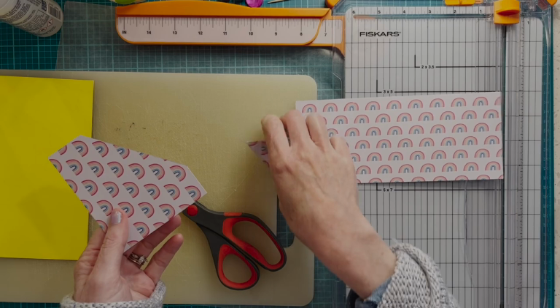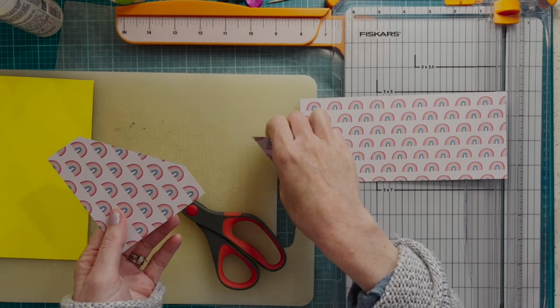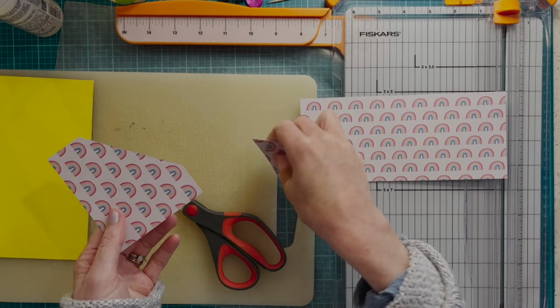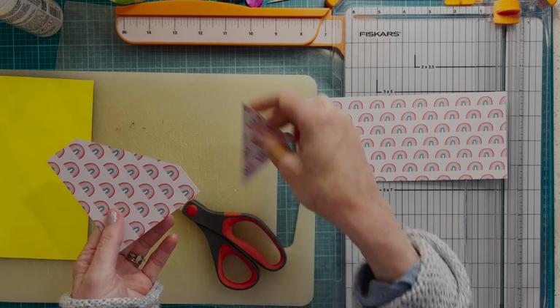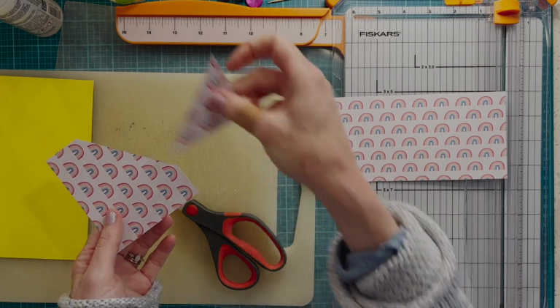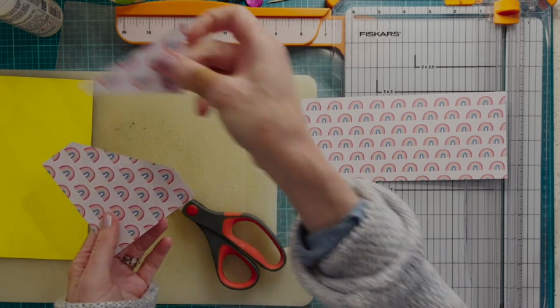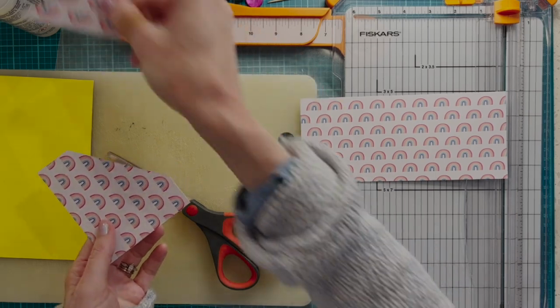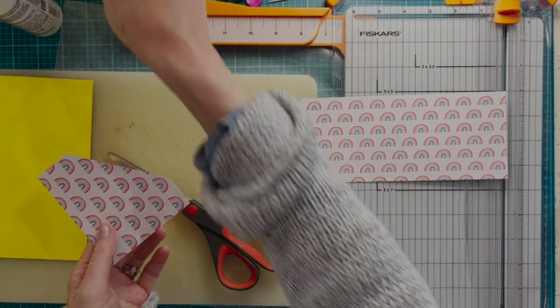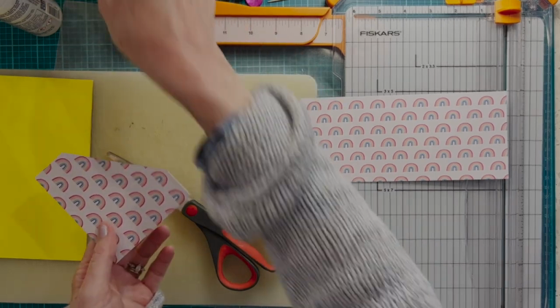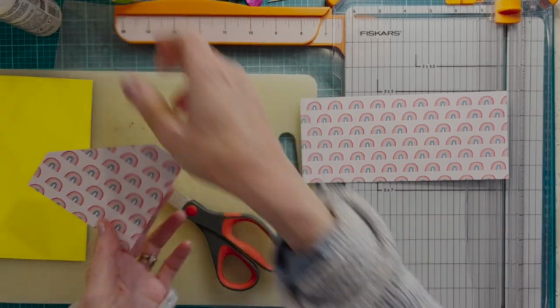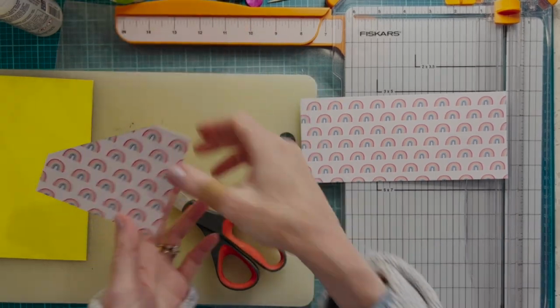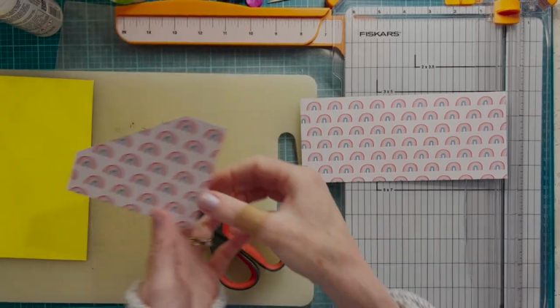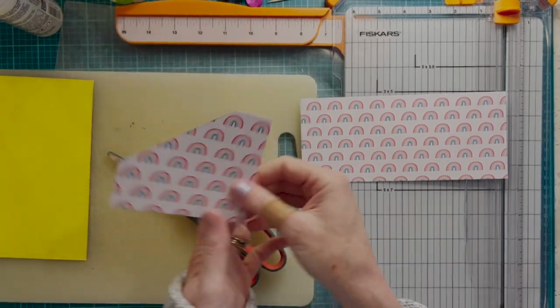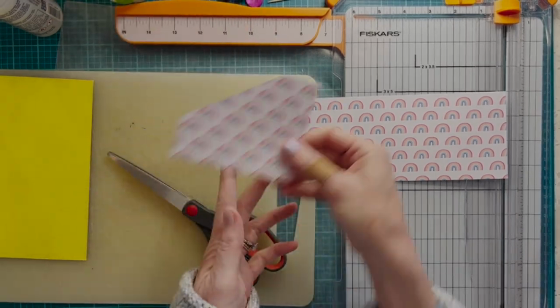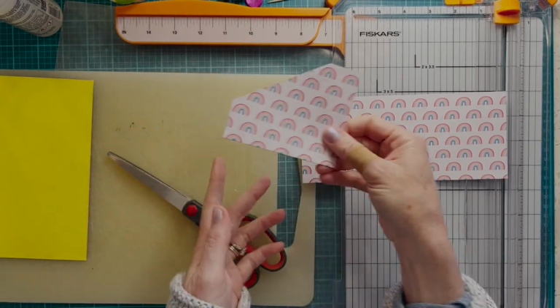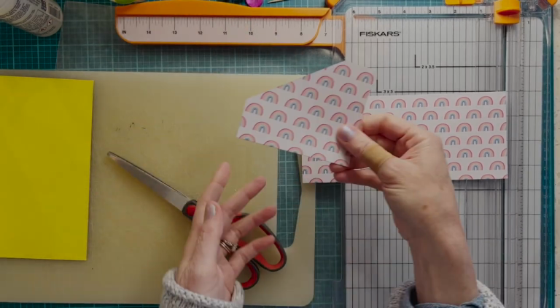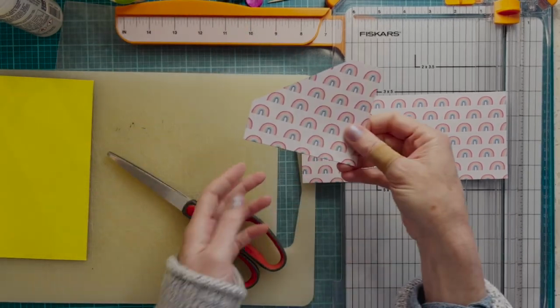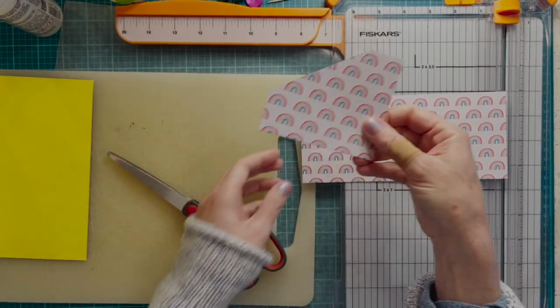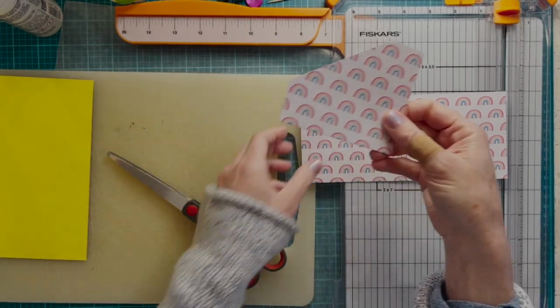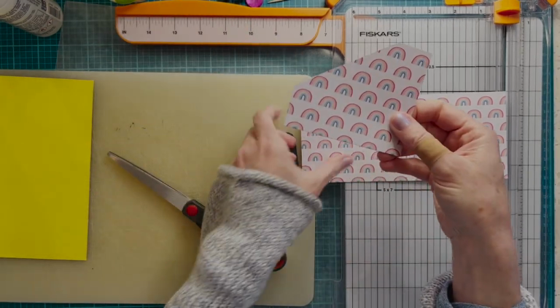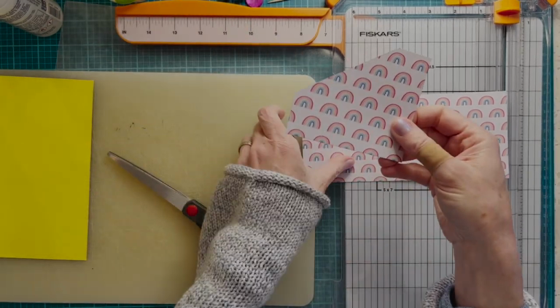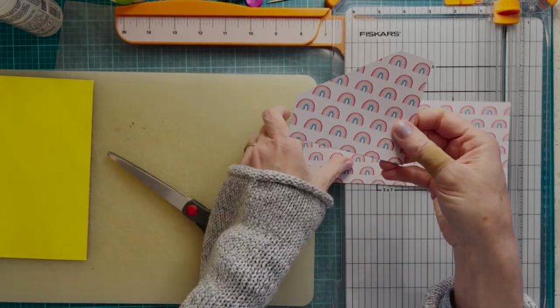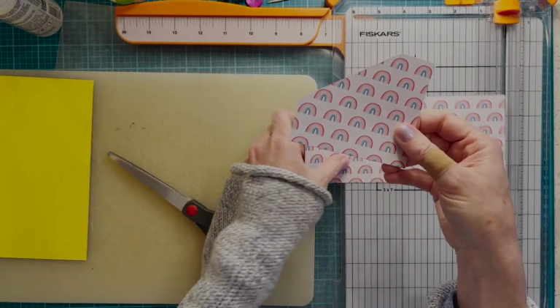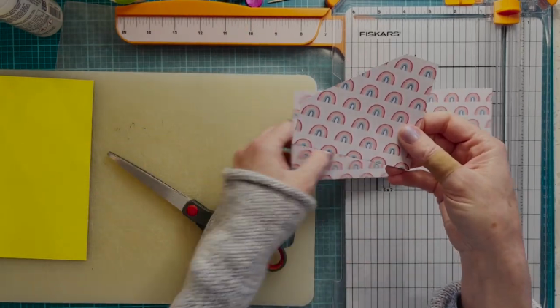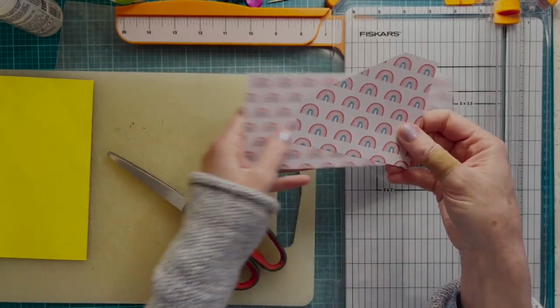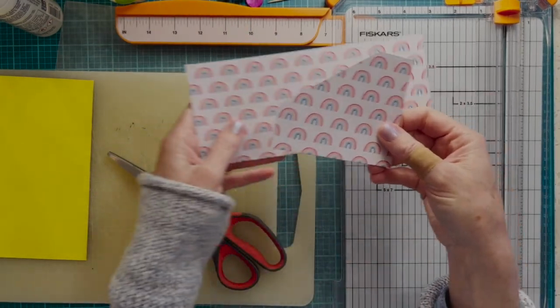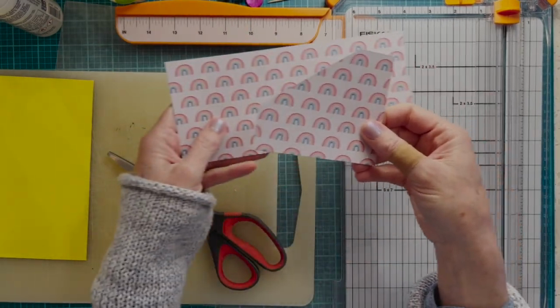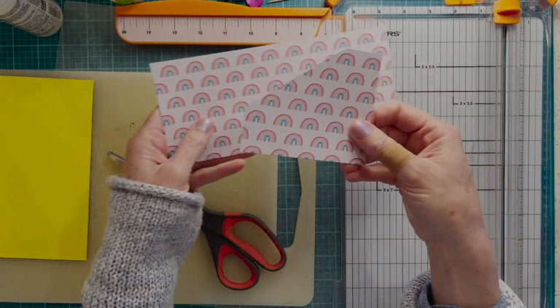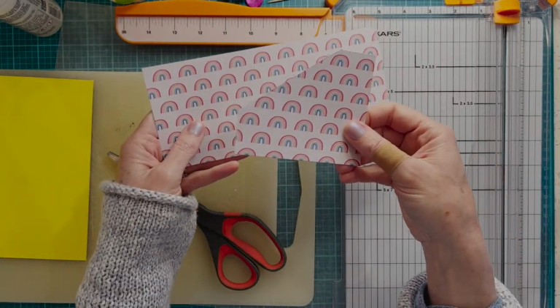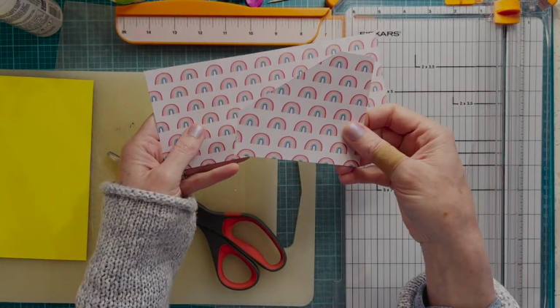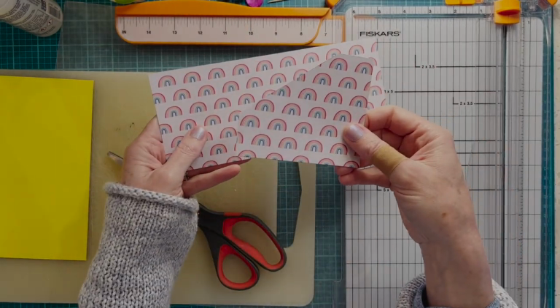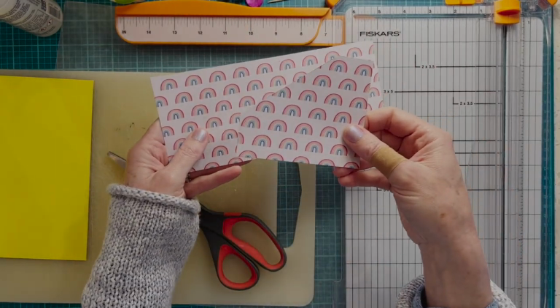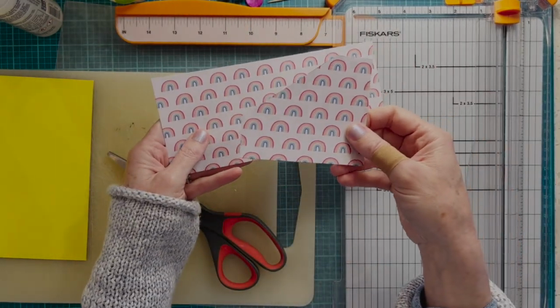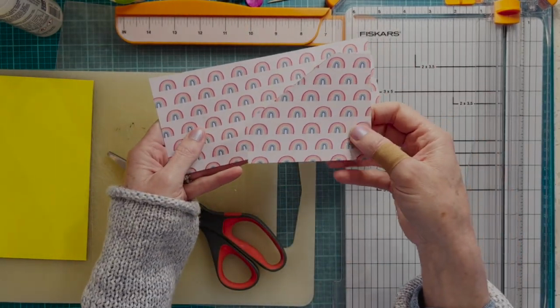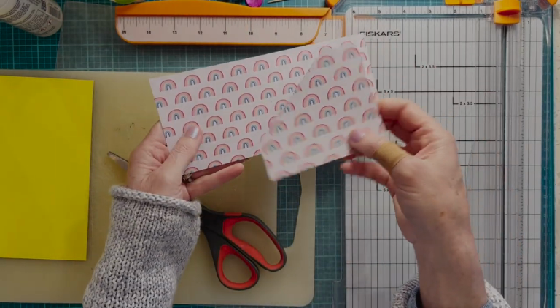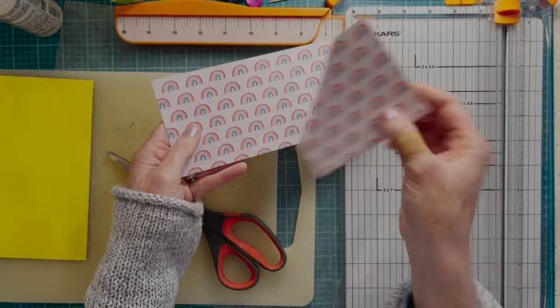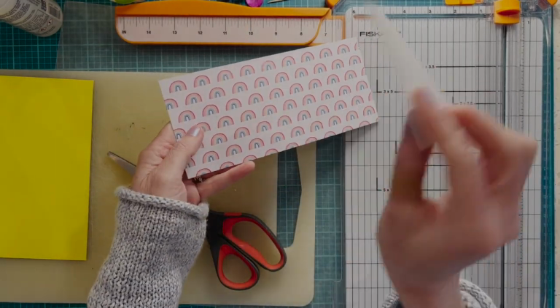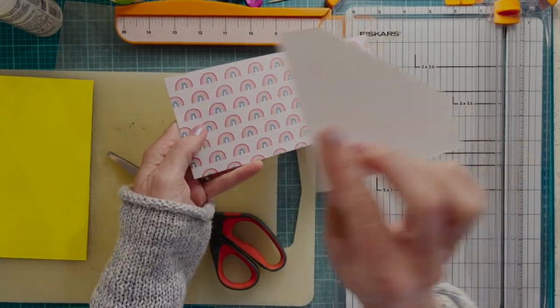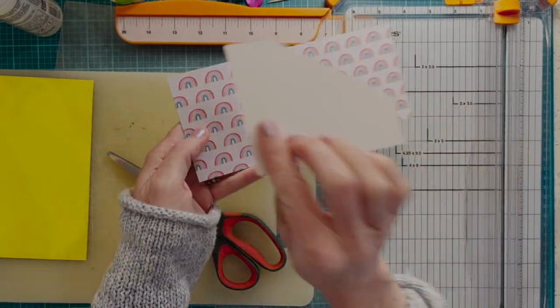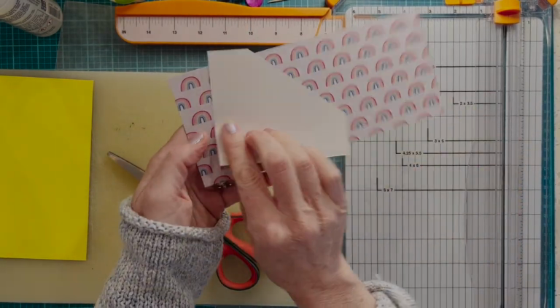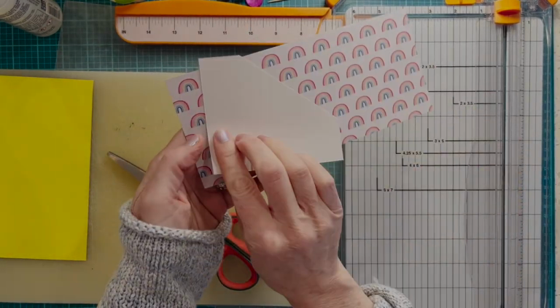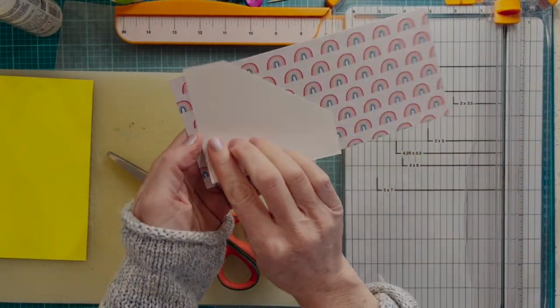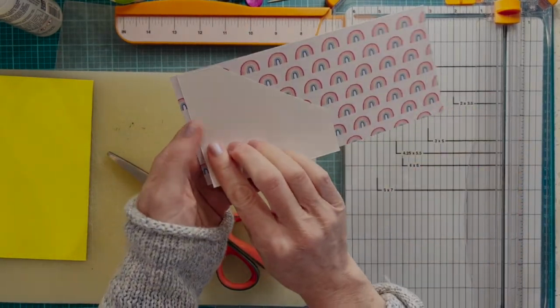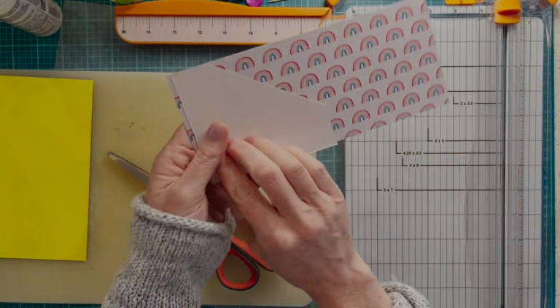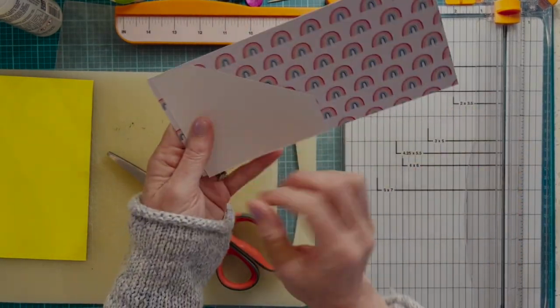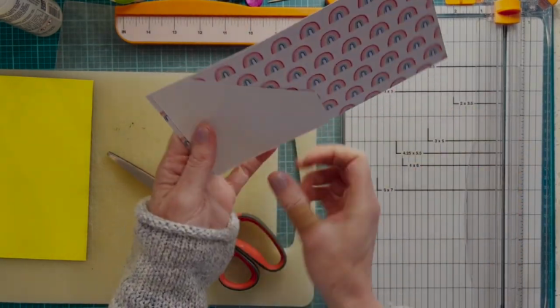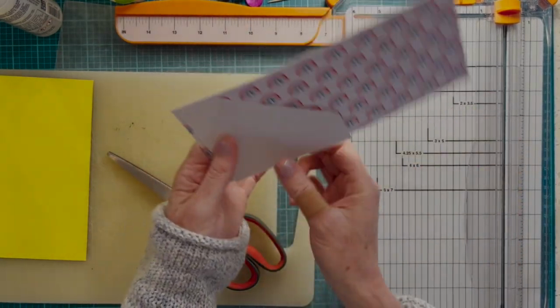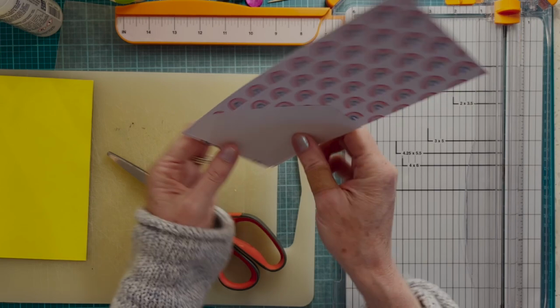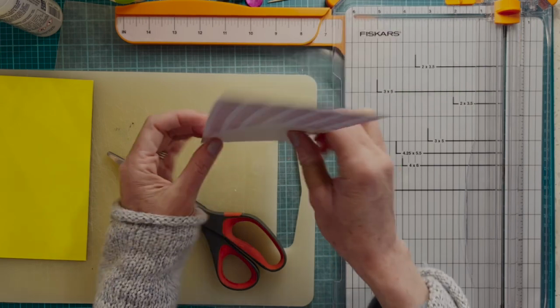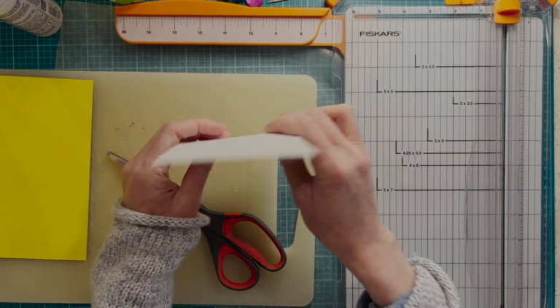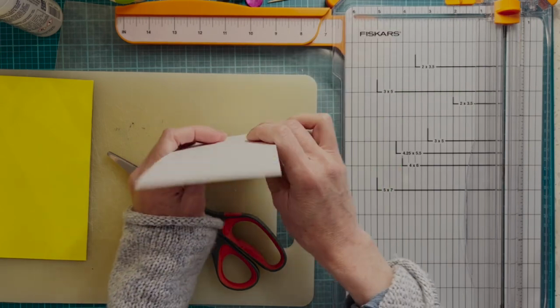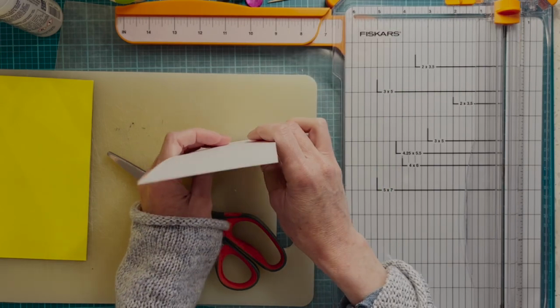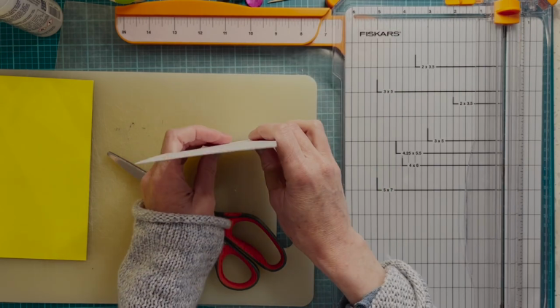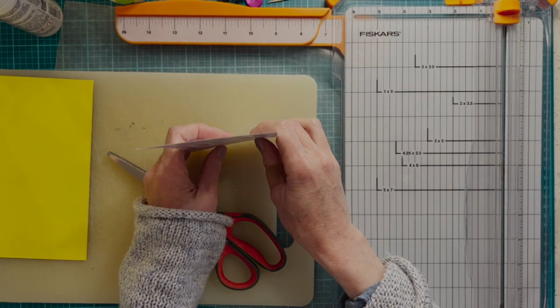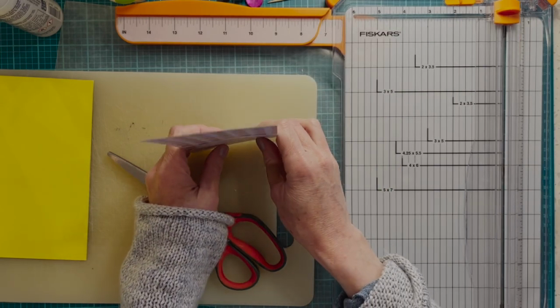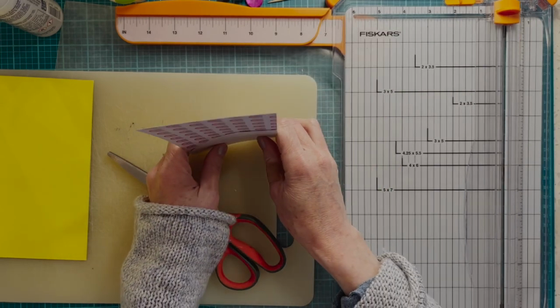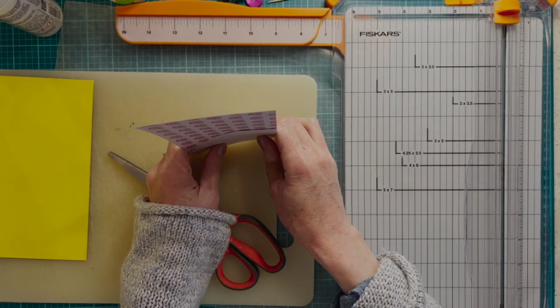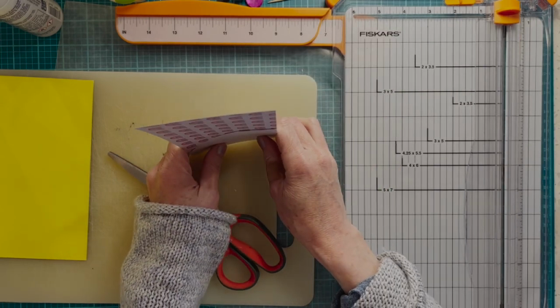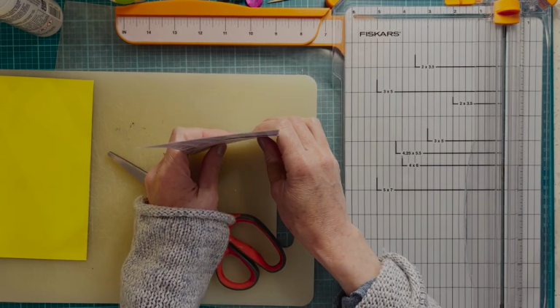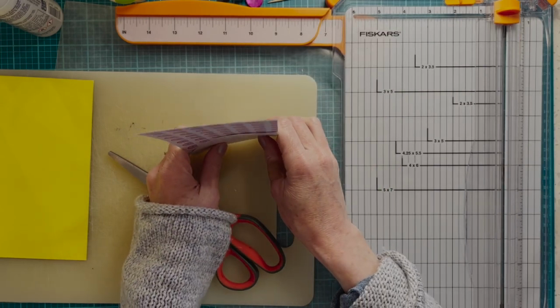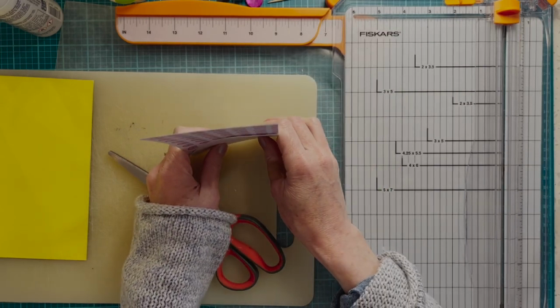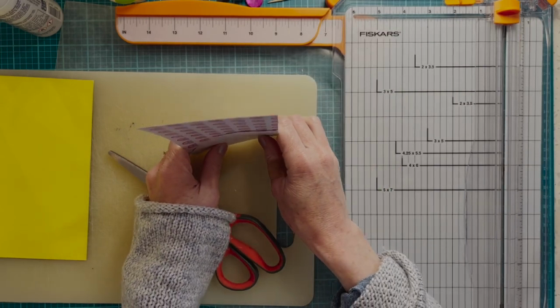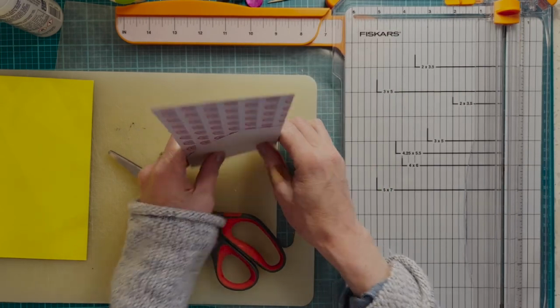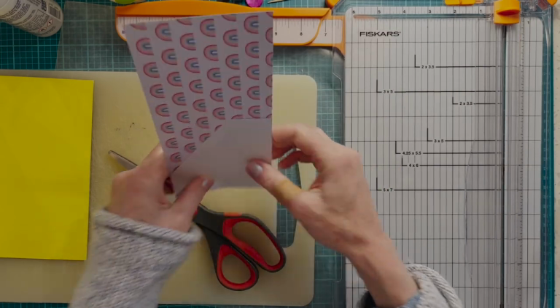Now you have your pattern and what you're going to do is flip it to mirror it for the other side.